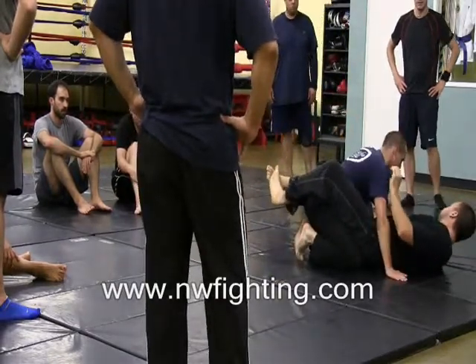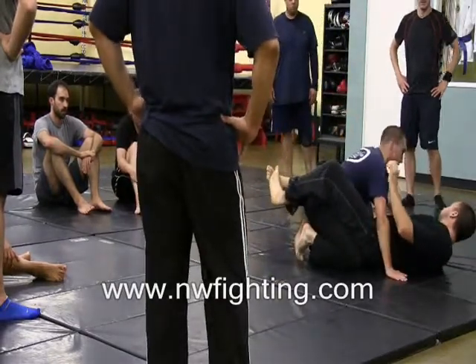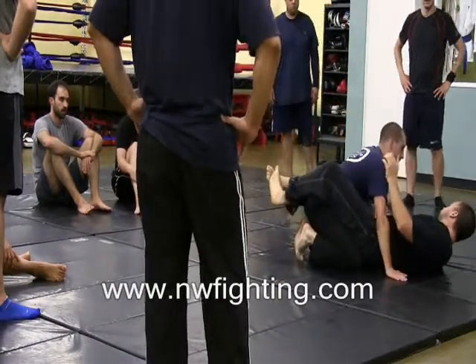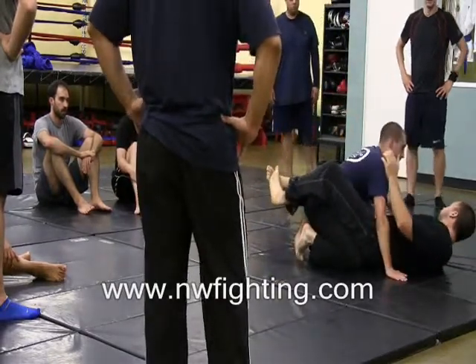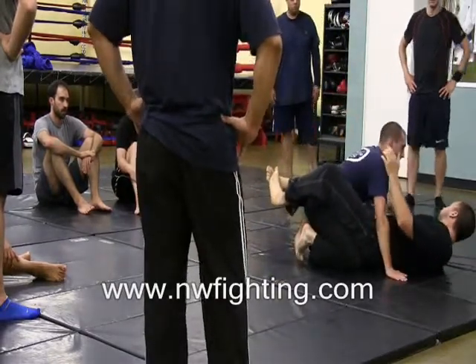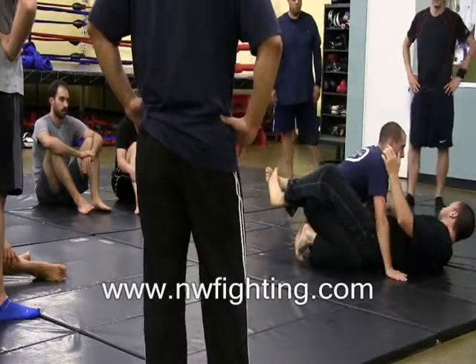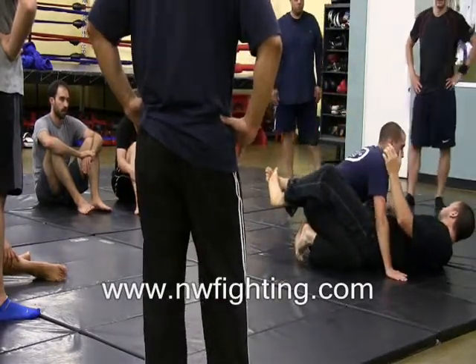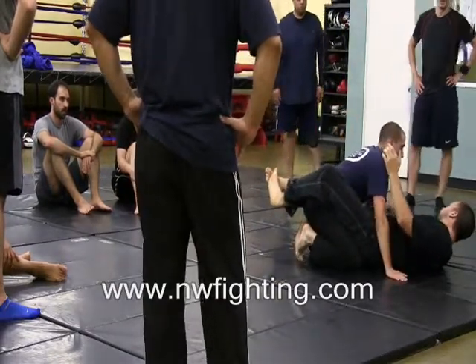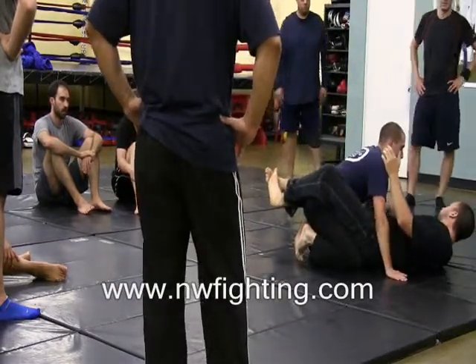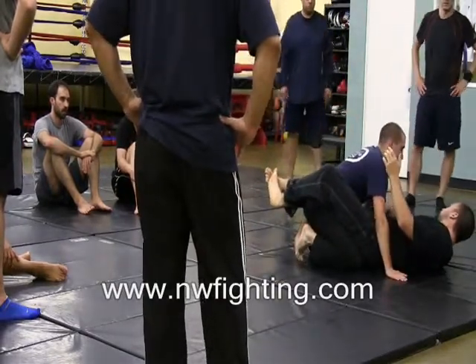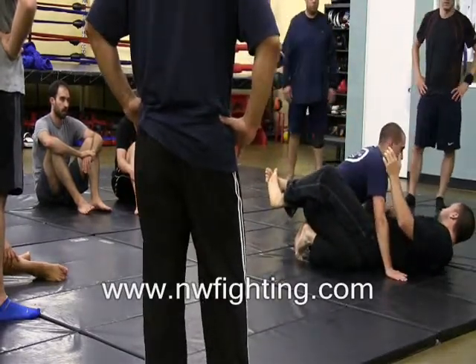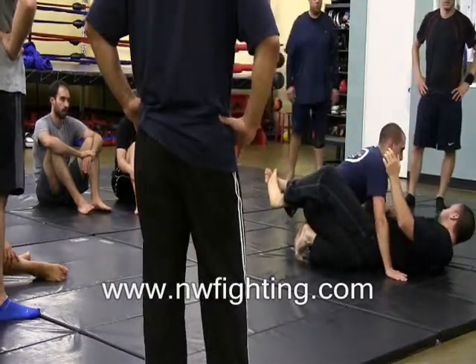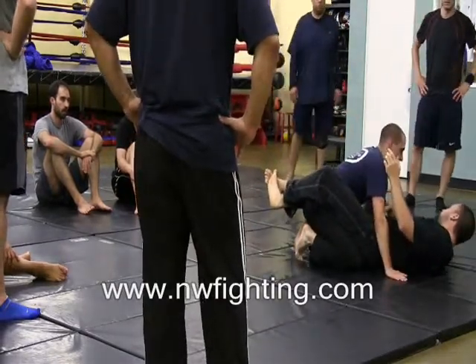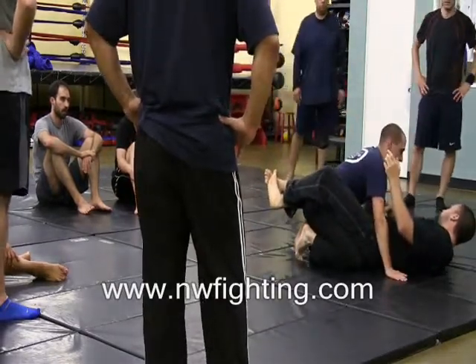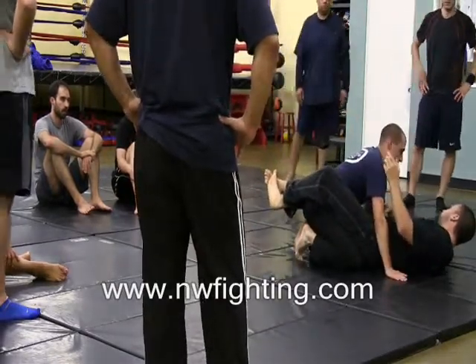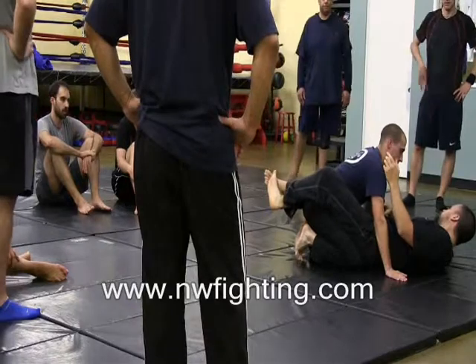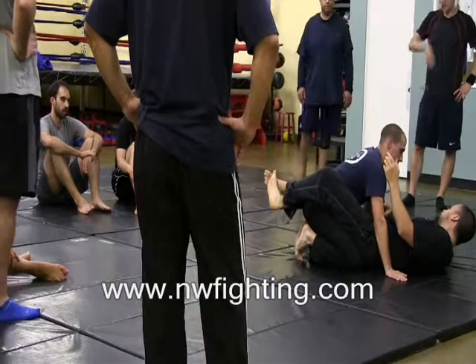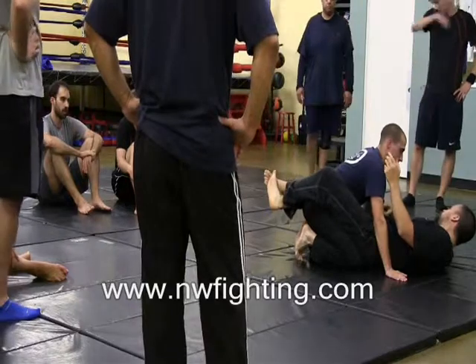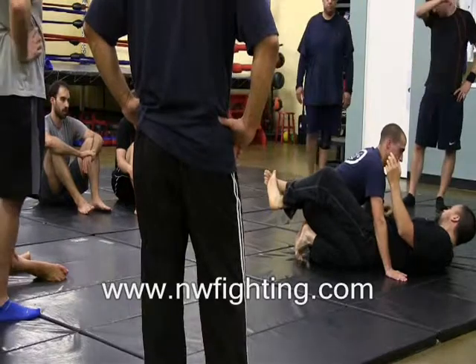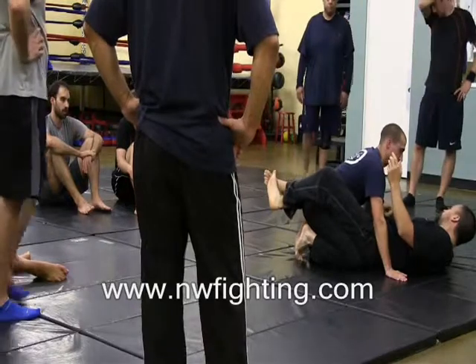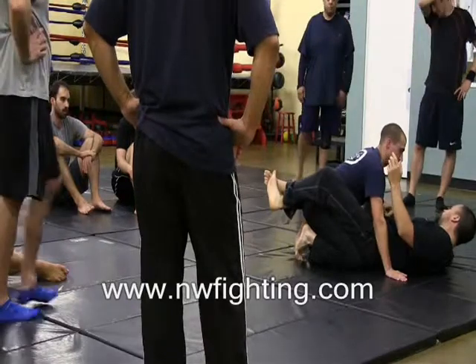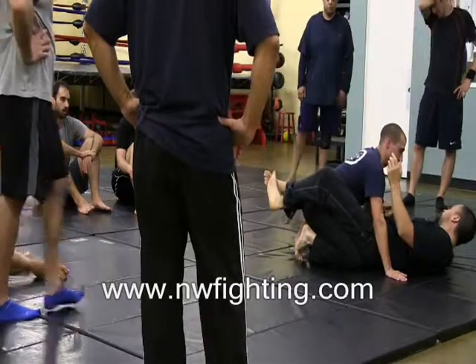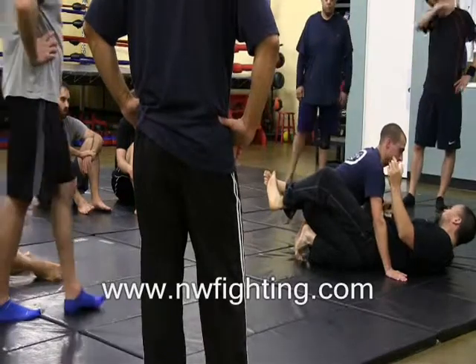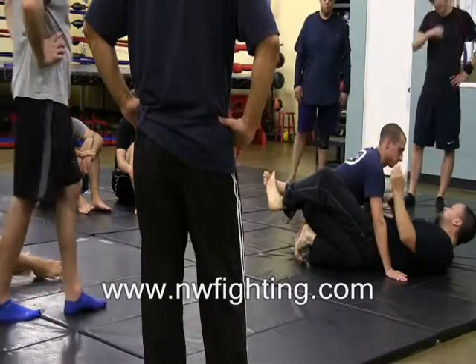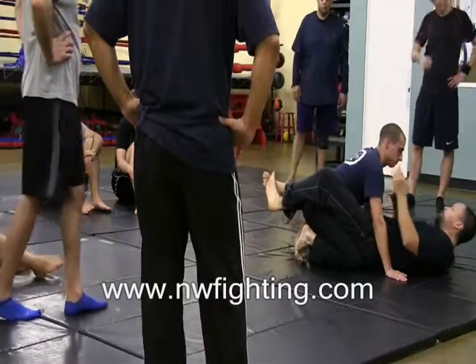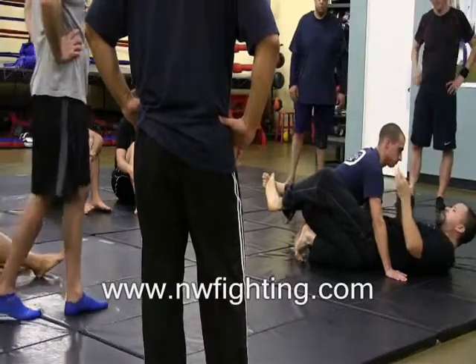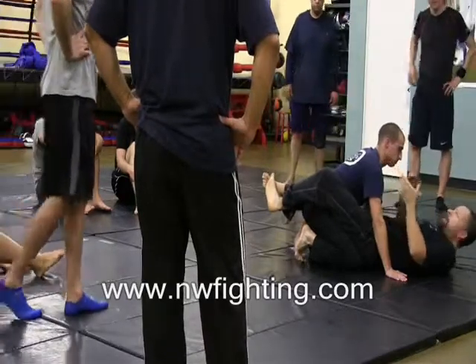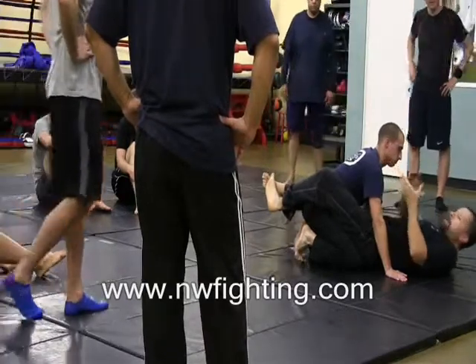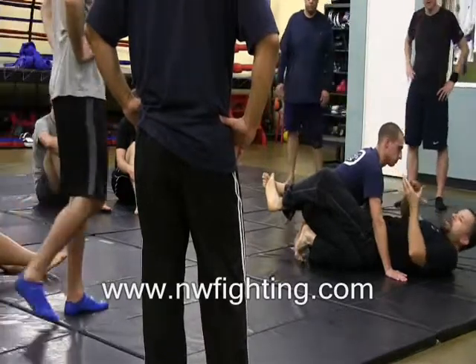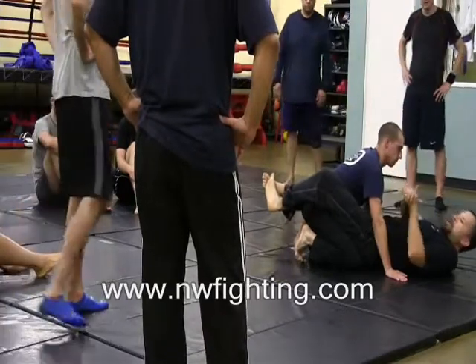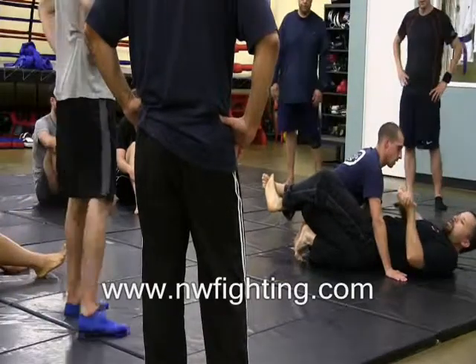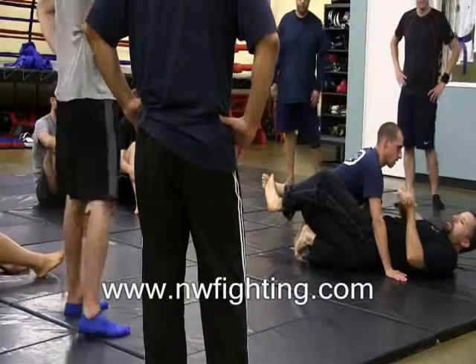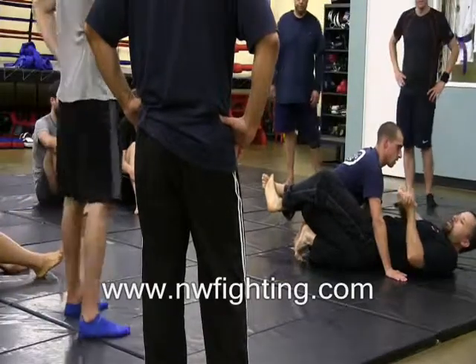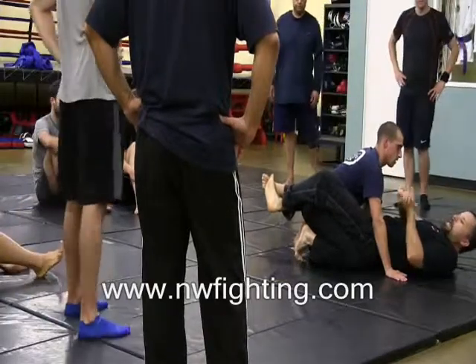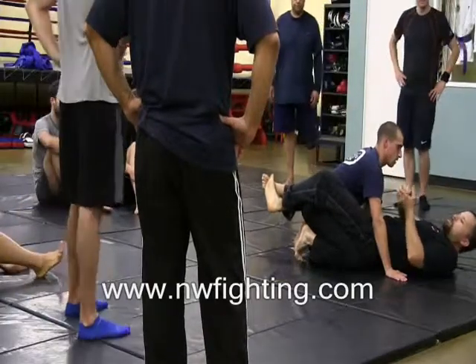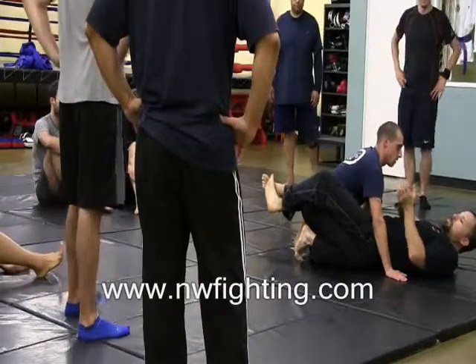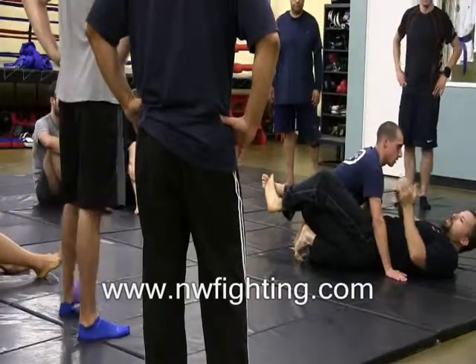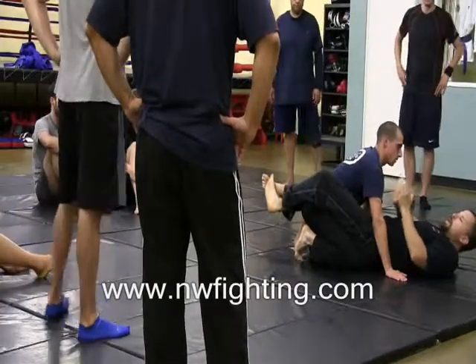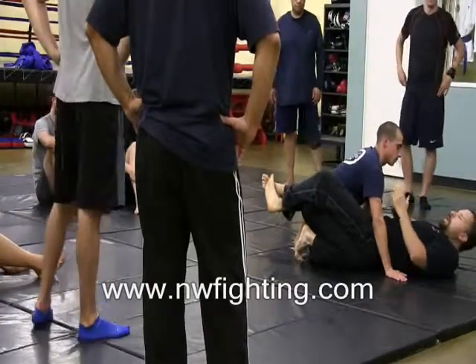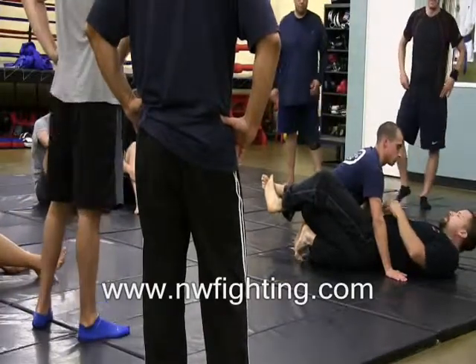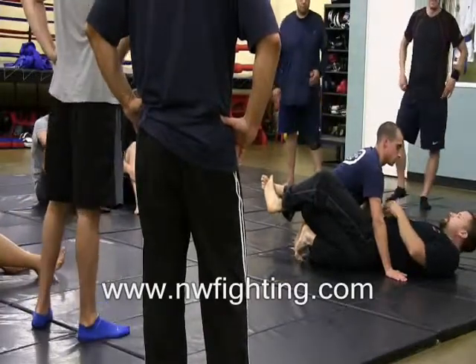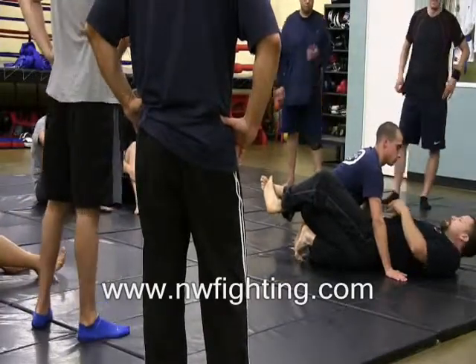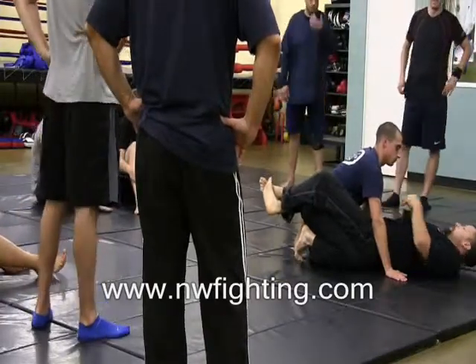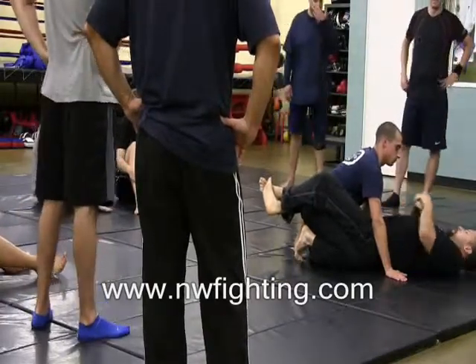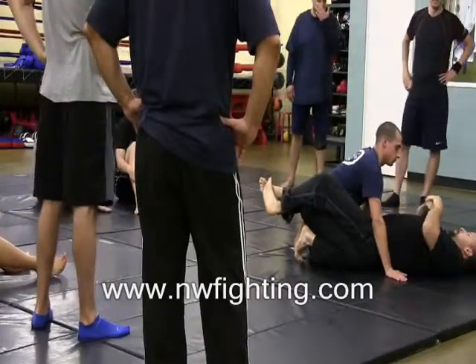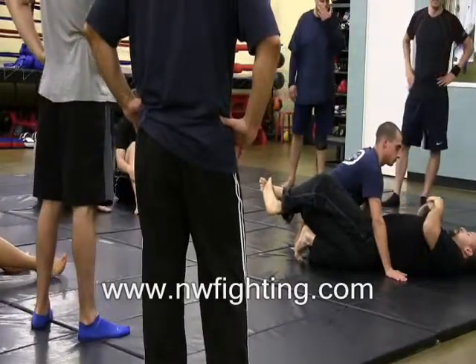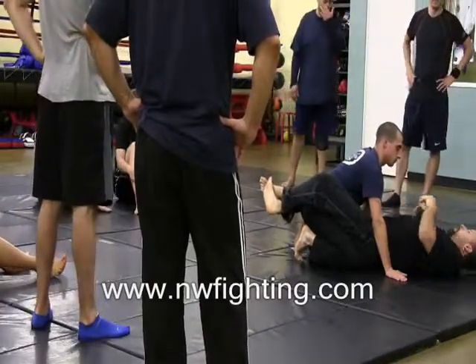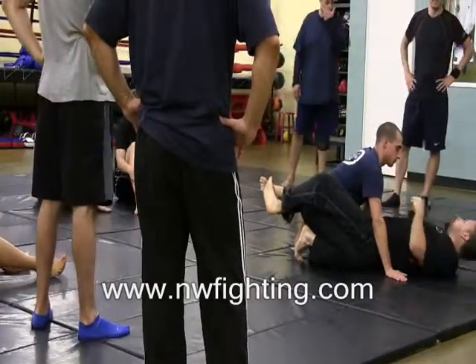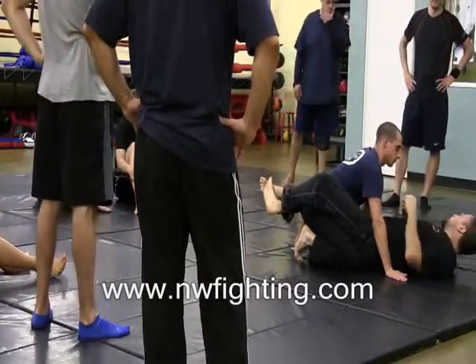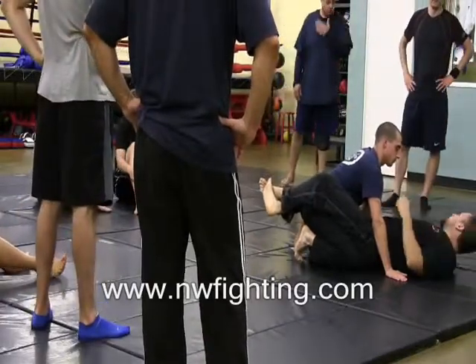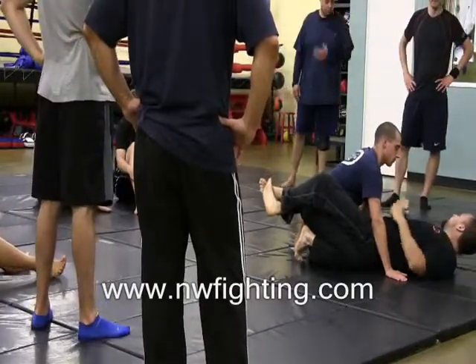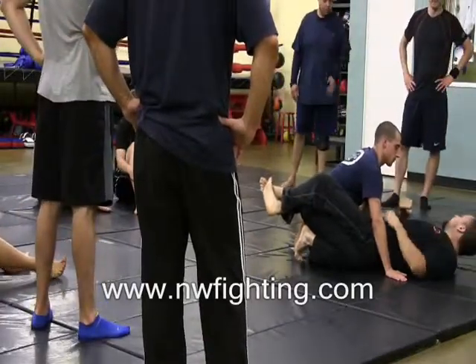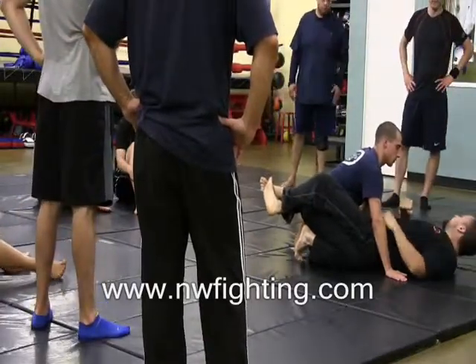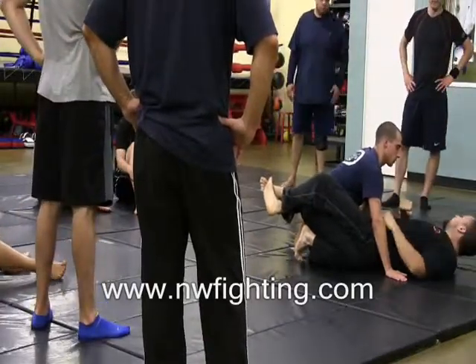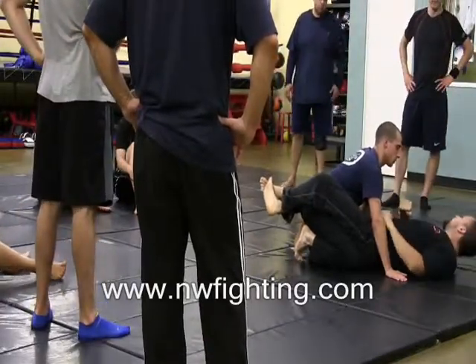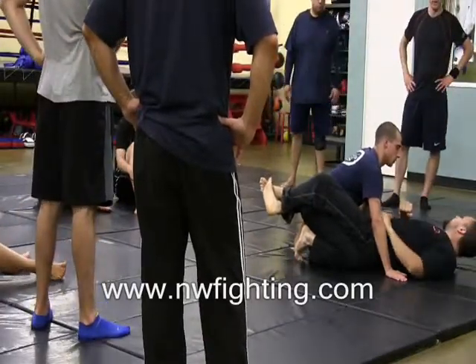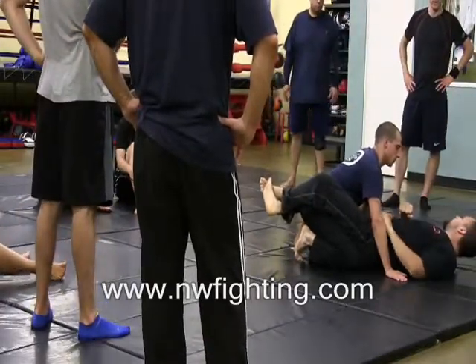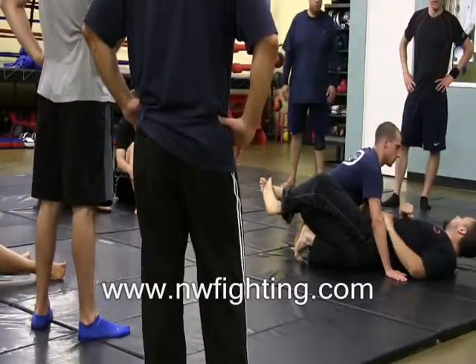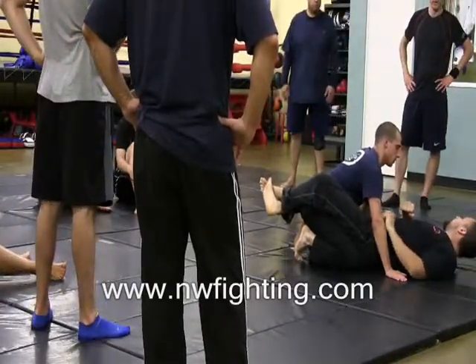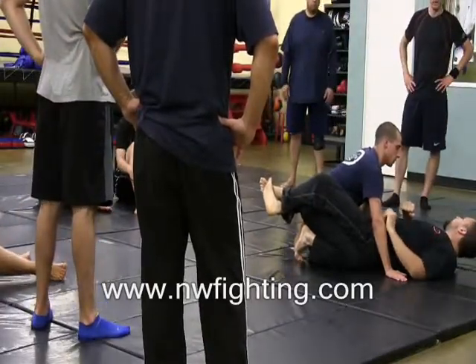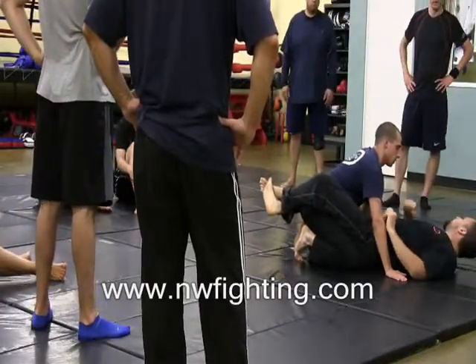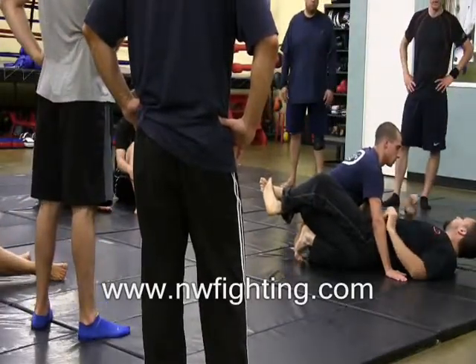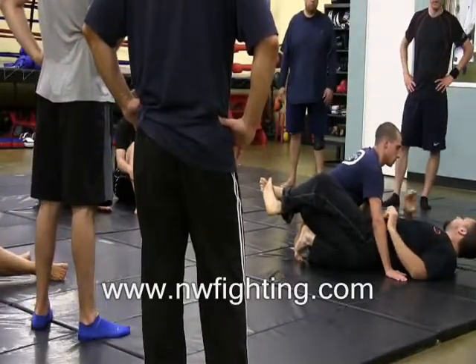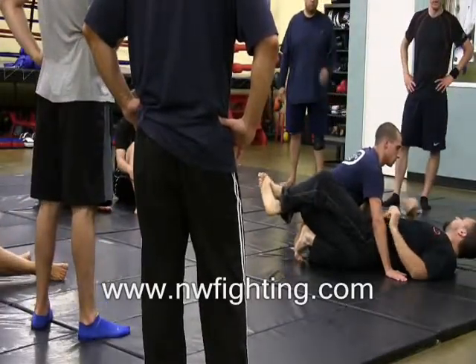This is very similar to the guillotine we're doing from the feet — still clasping the hands, arching the back, and now I'm on the mat.